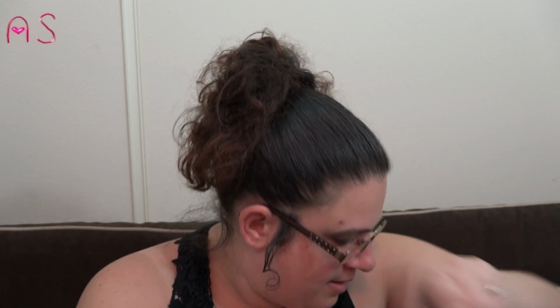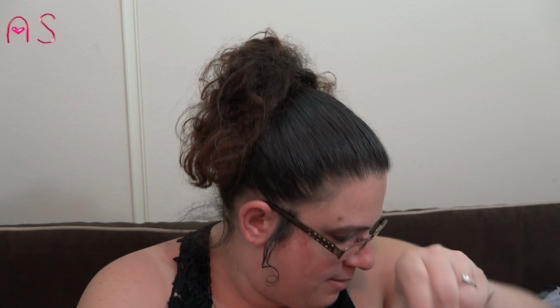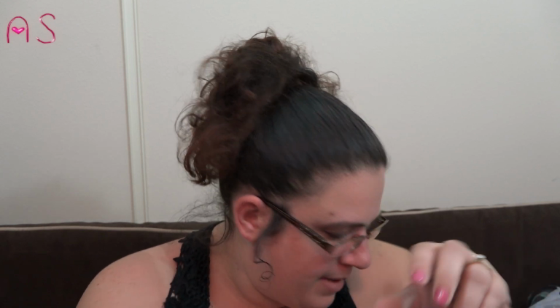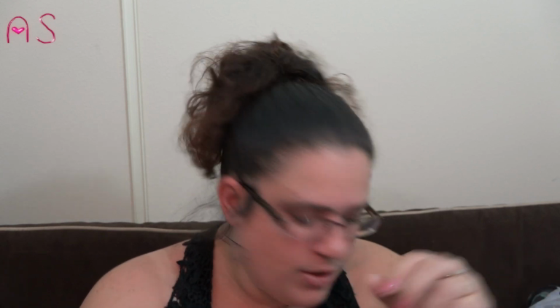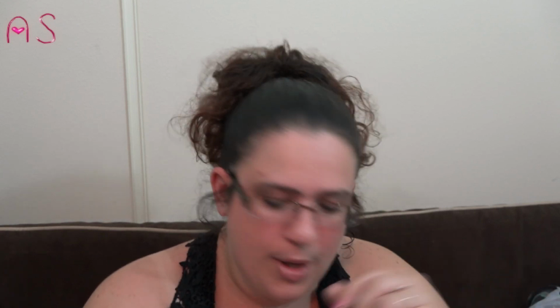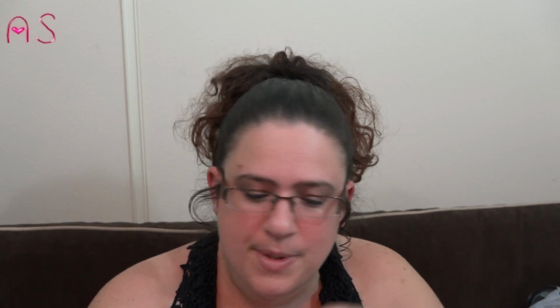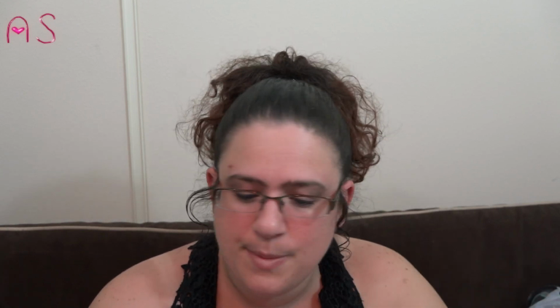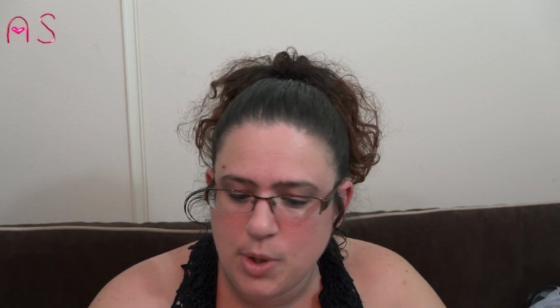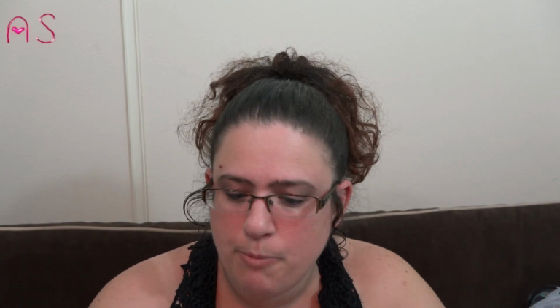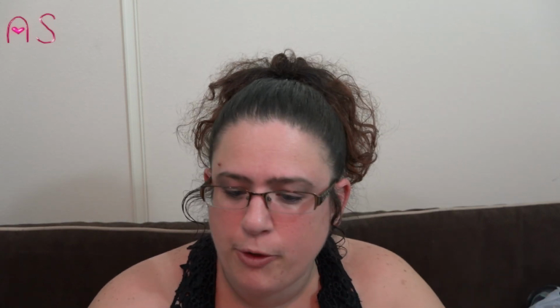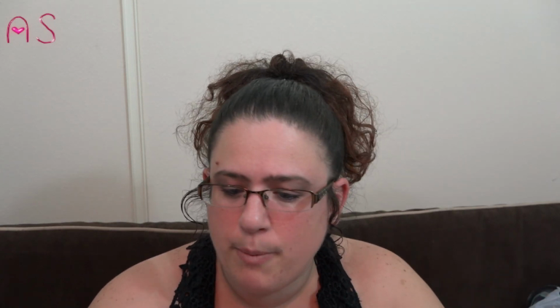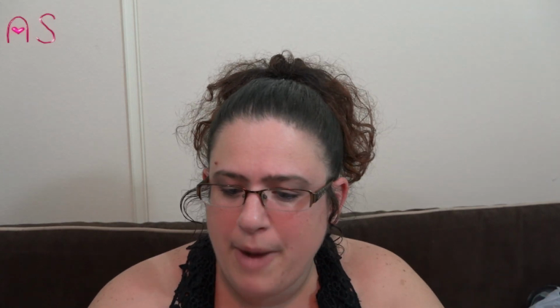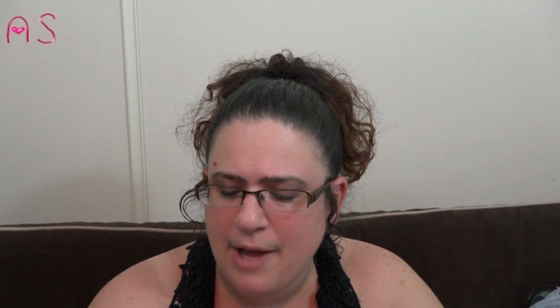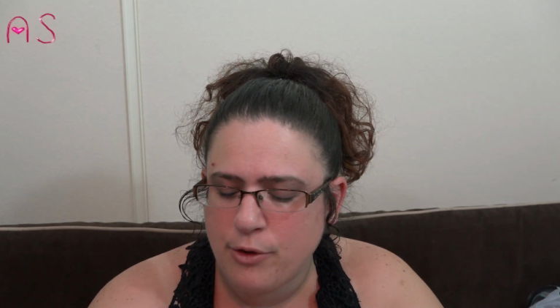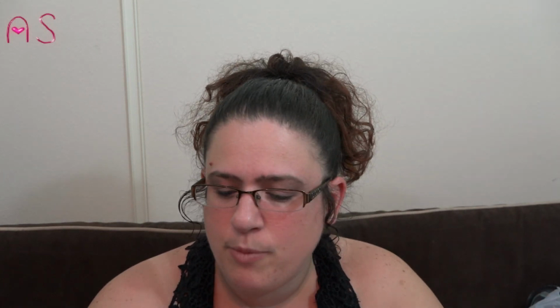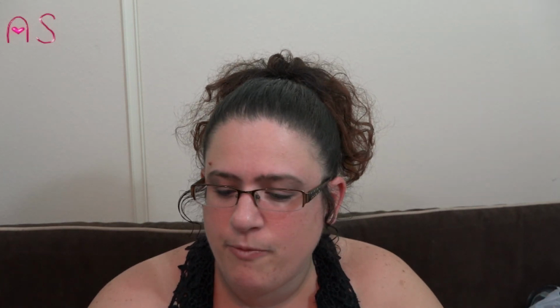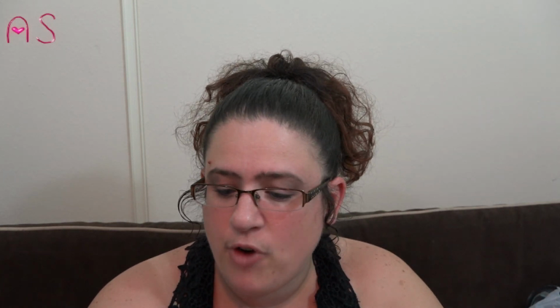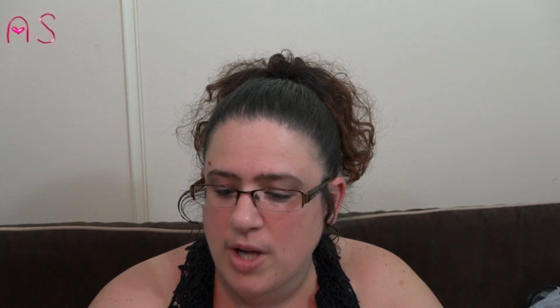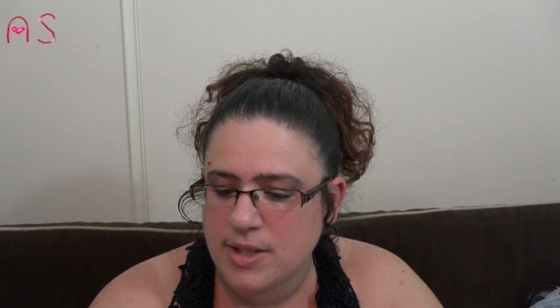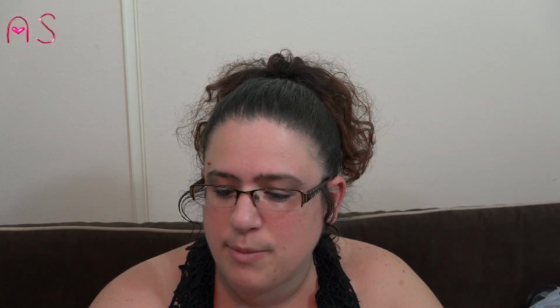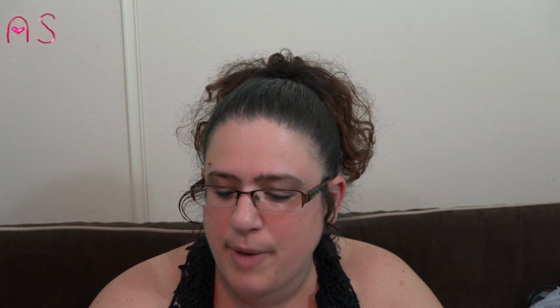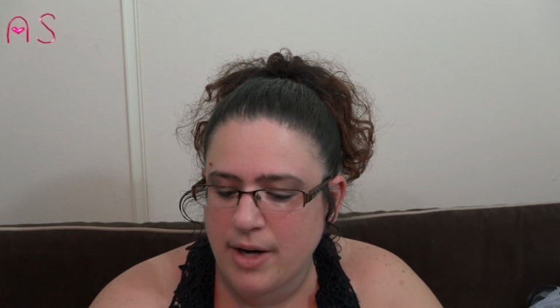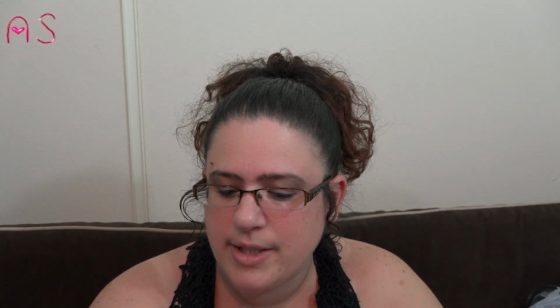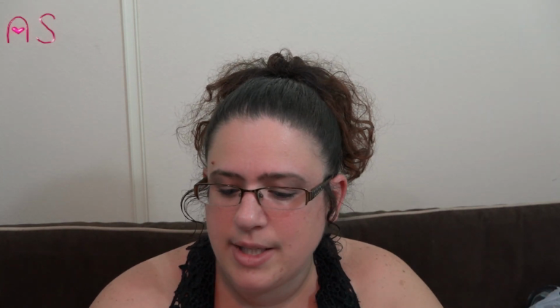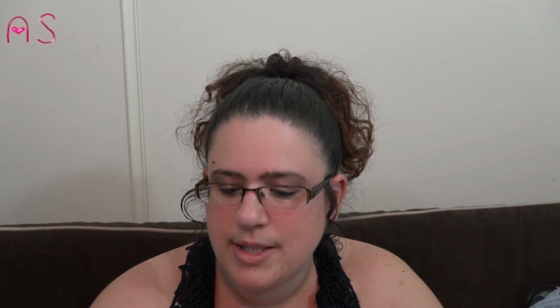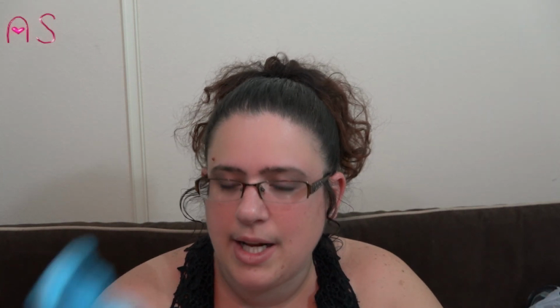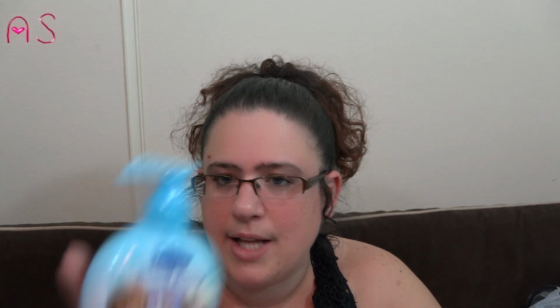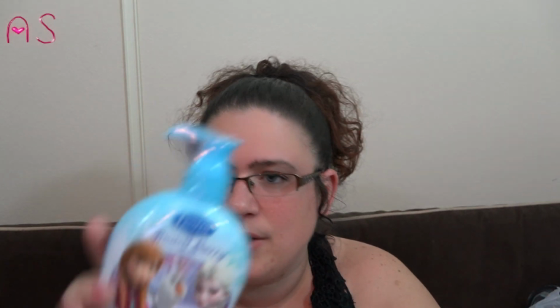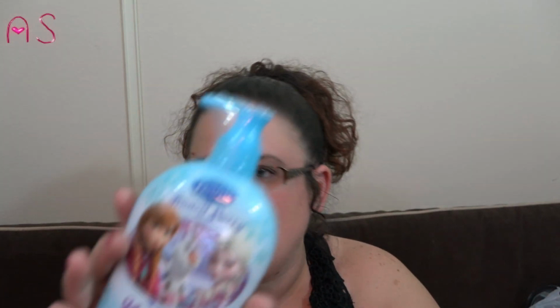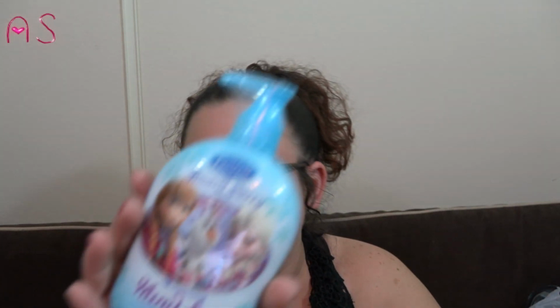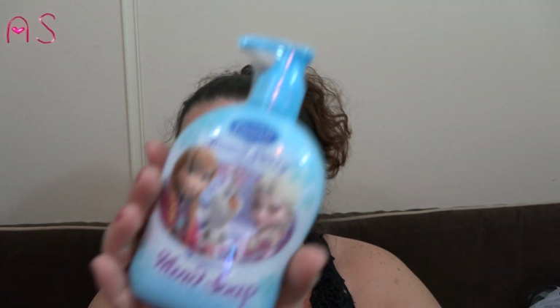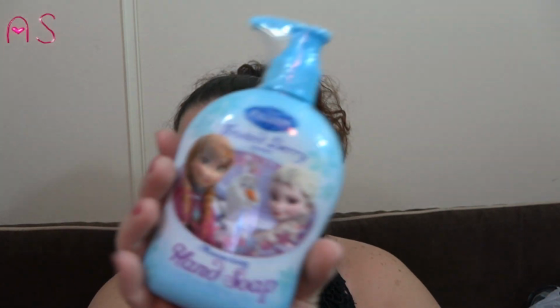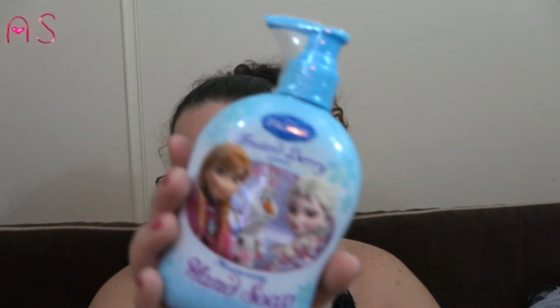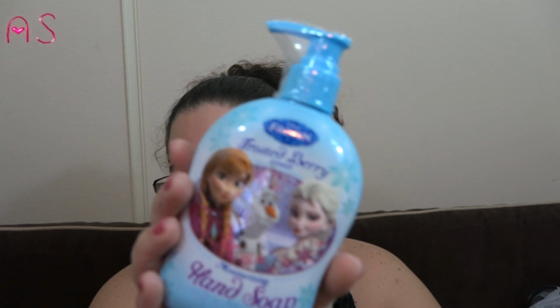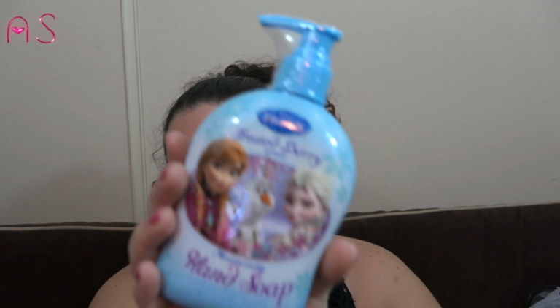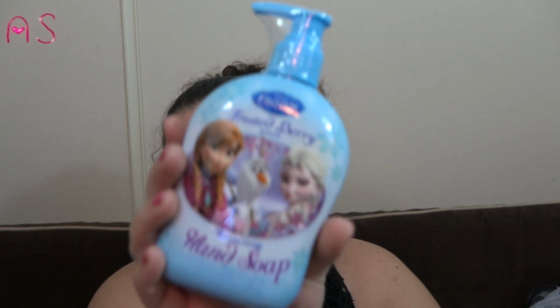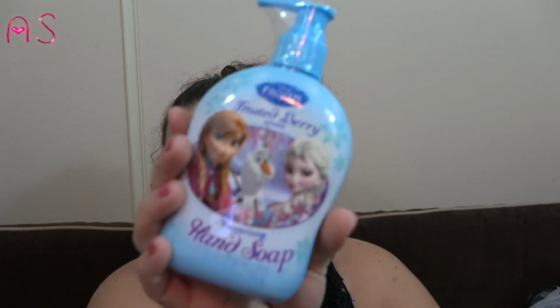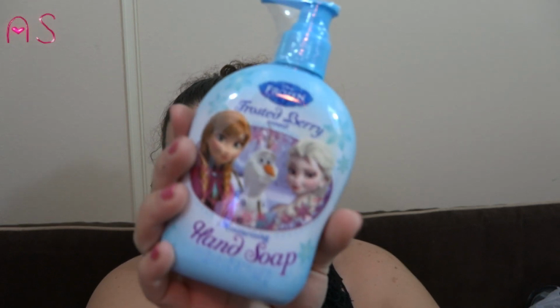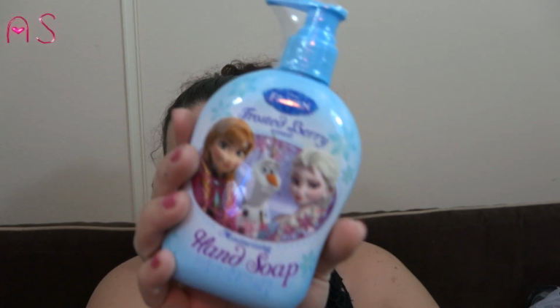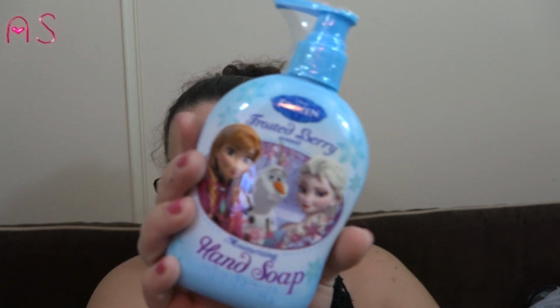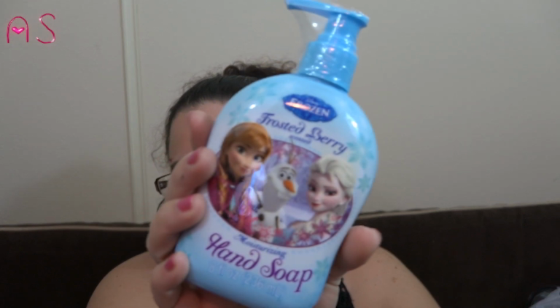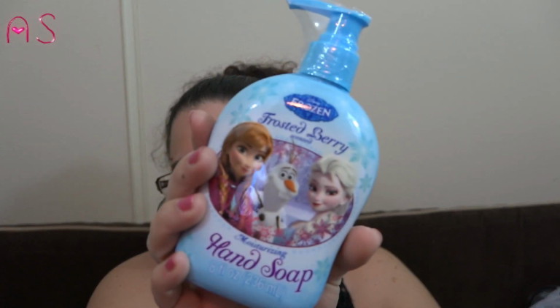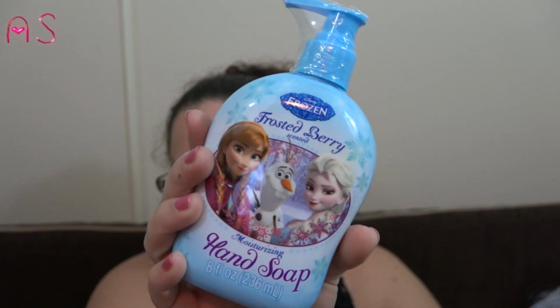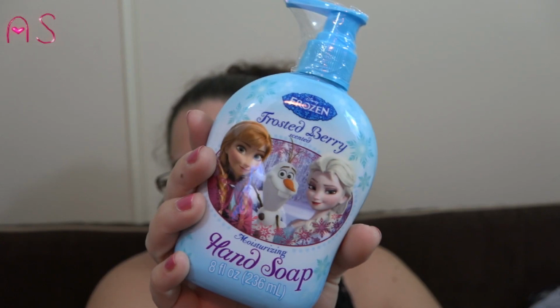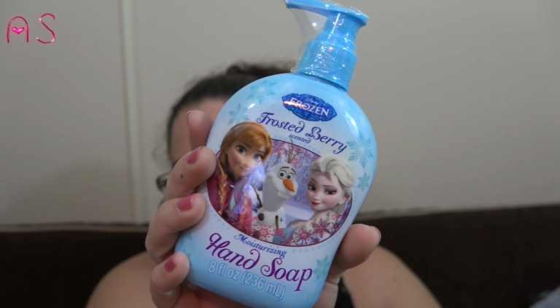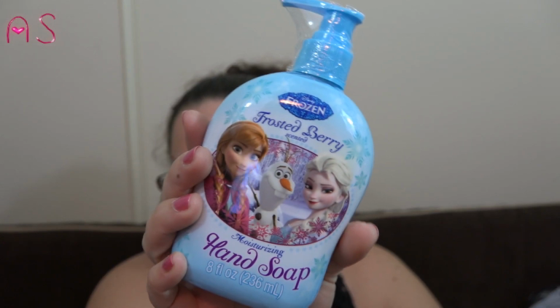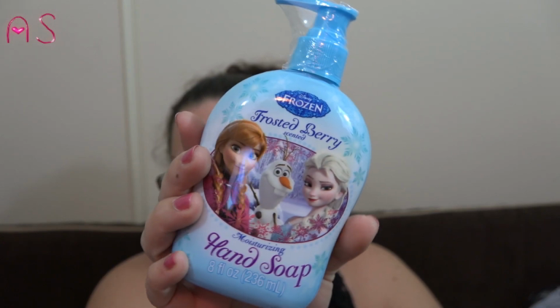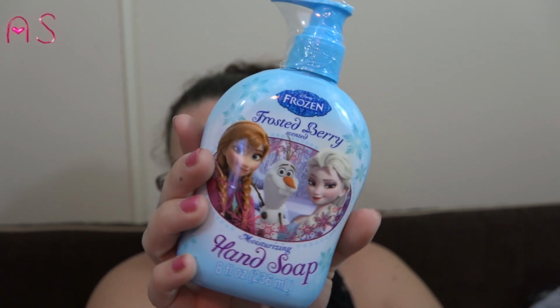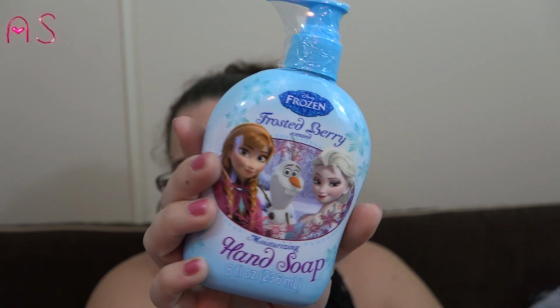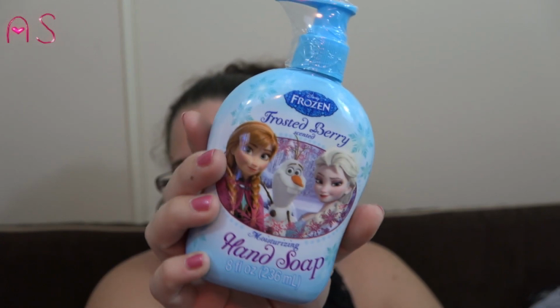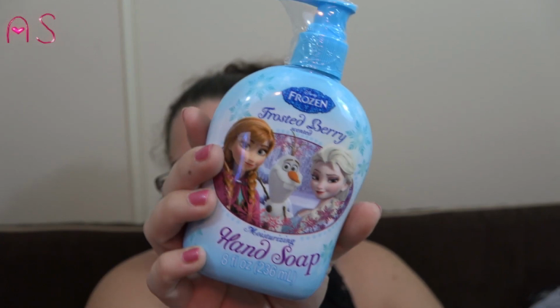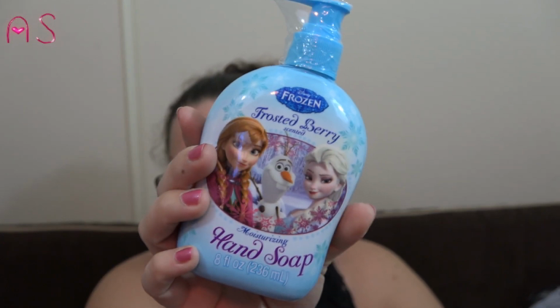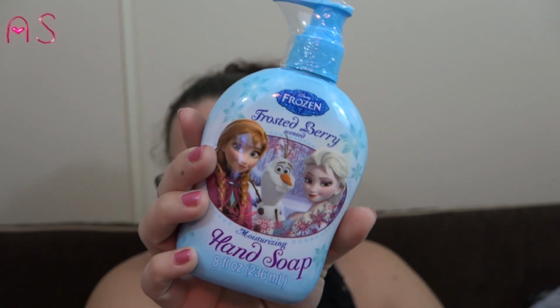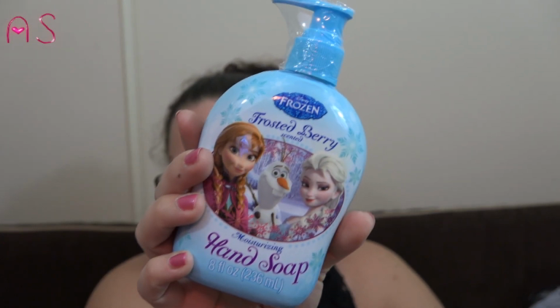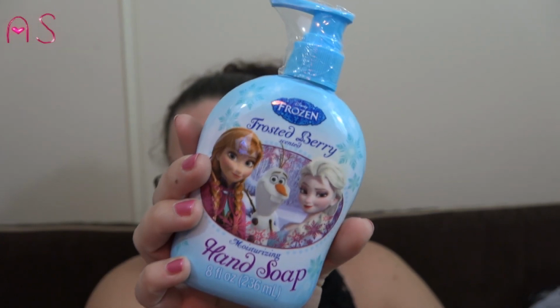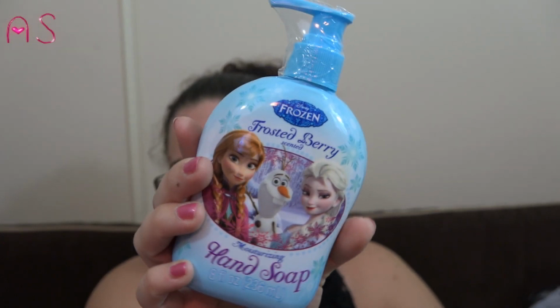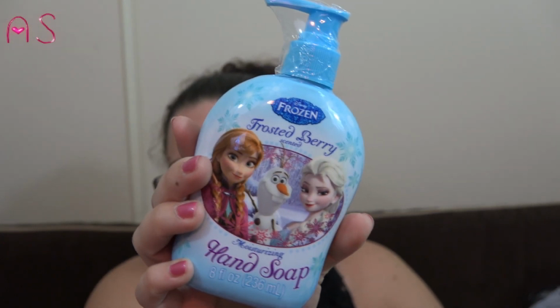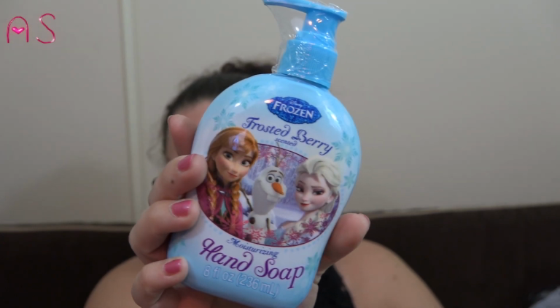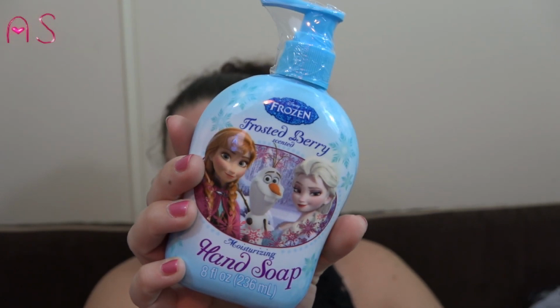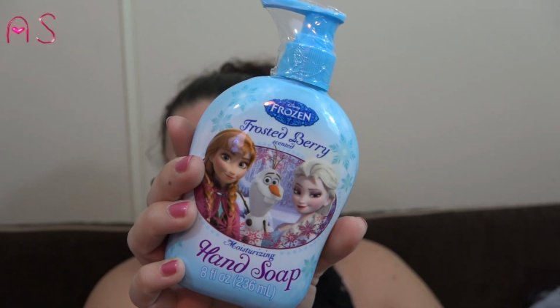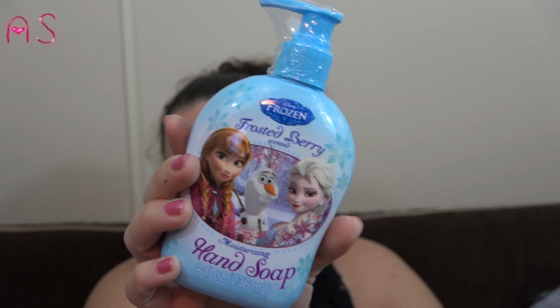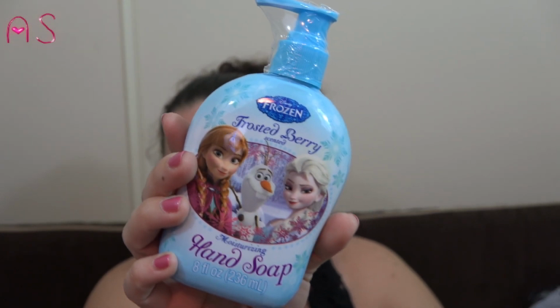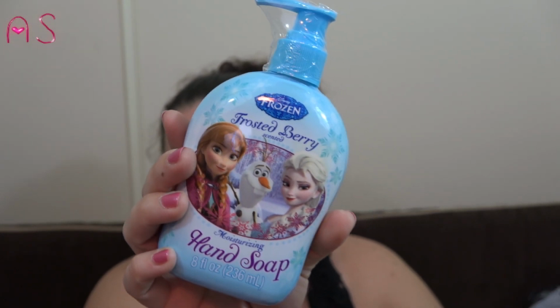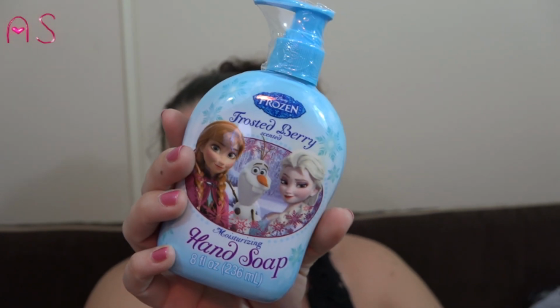I picked up frosted berry-scented hand soap for Lily's upstairs bathroom.